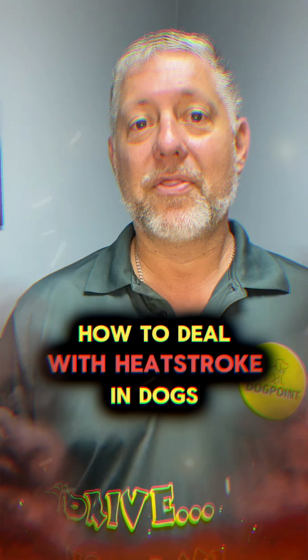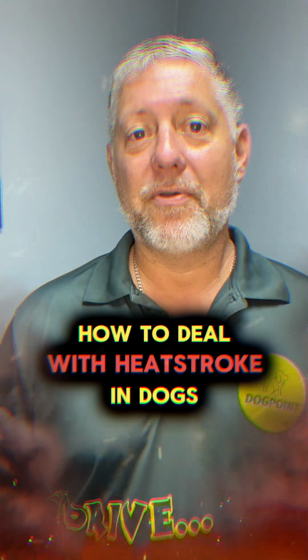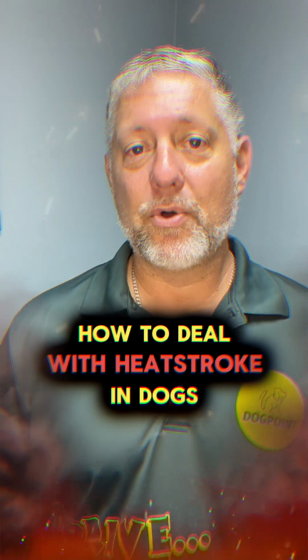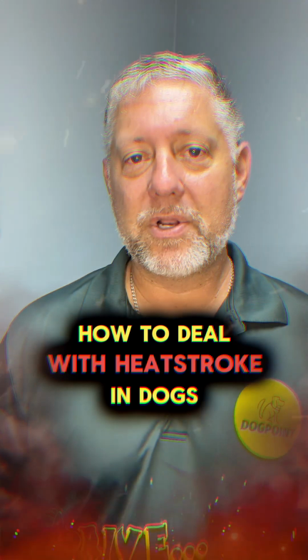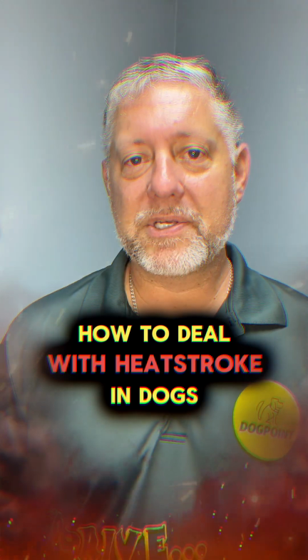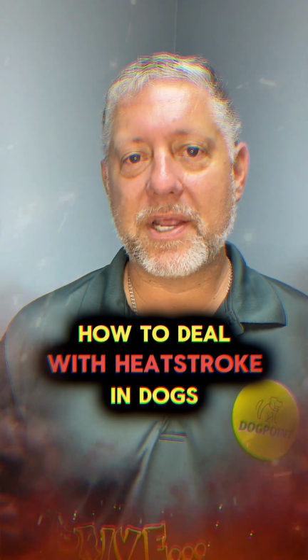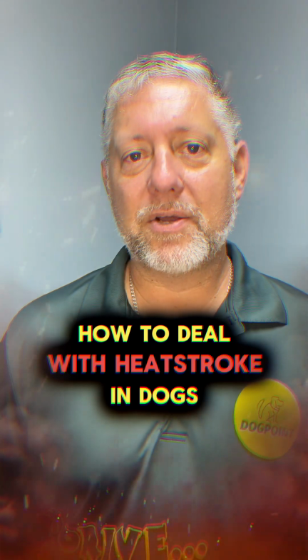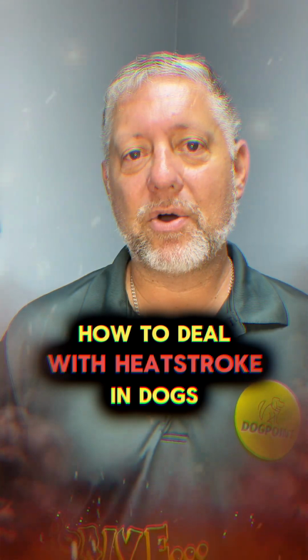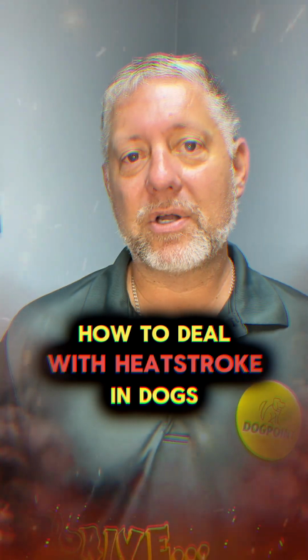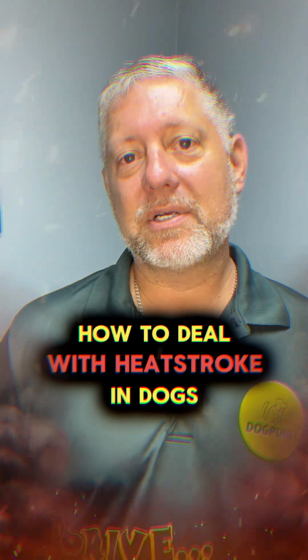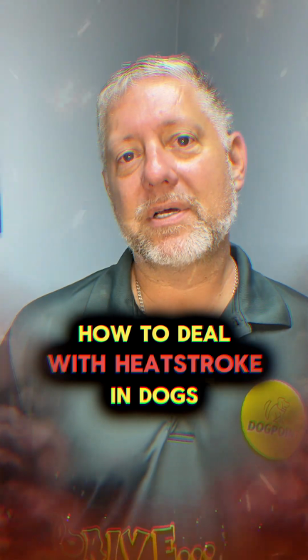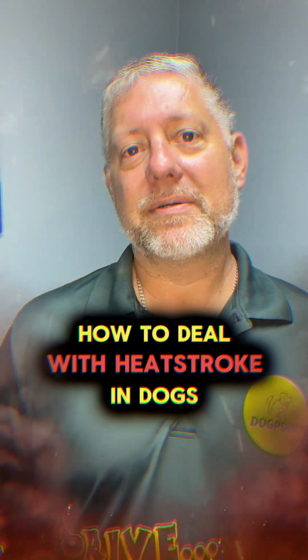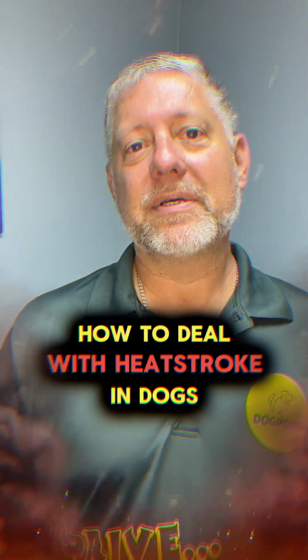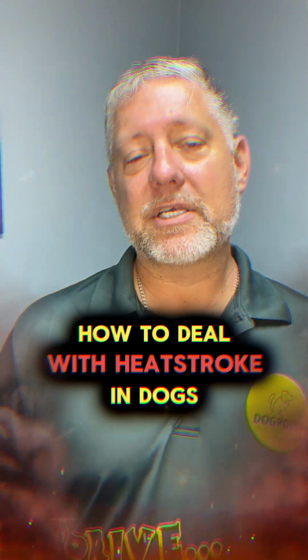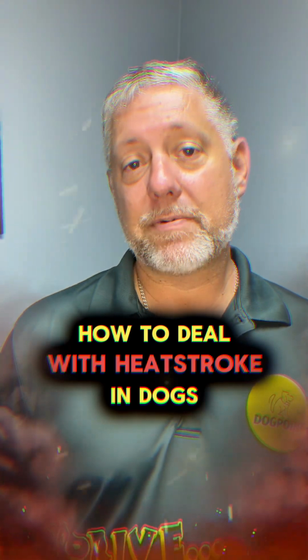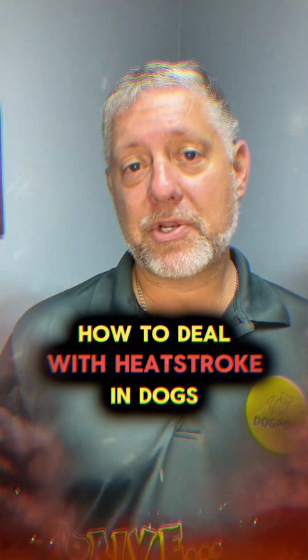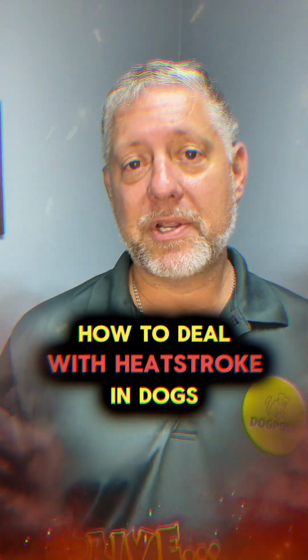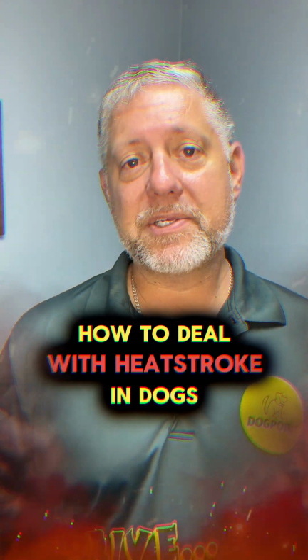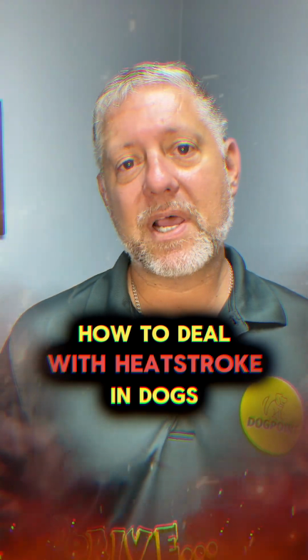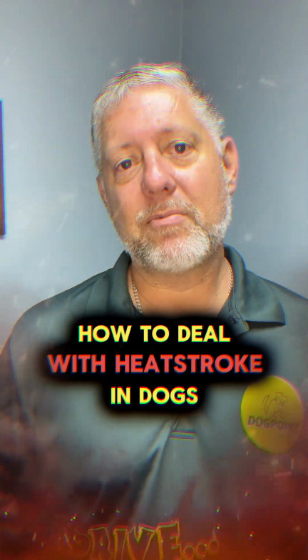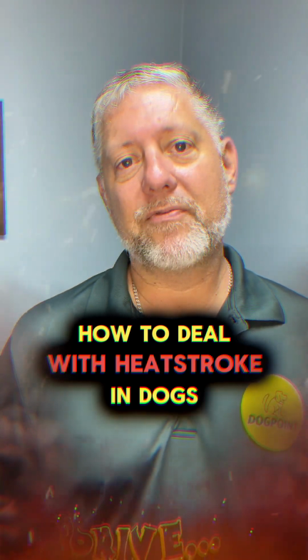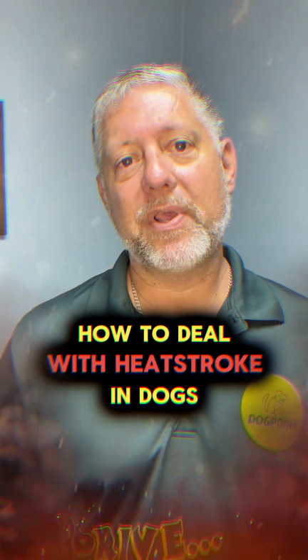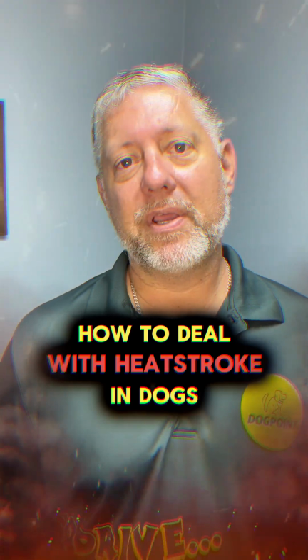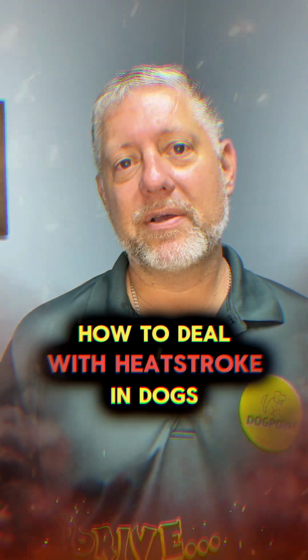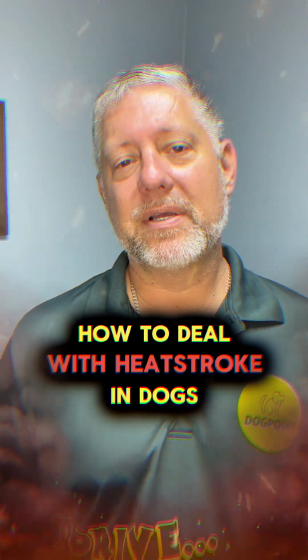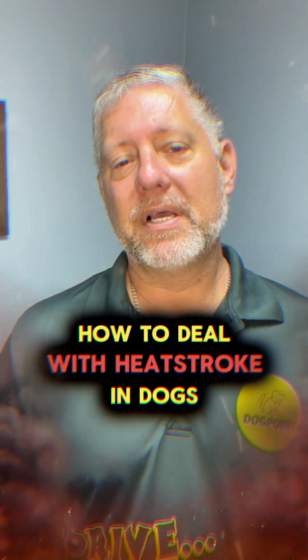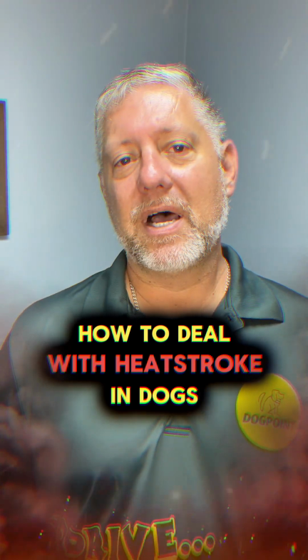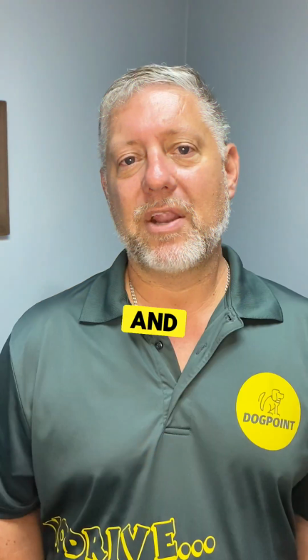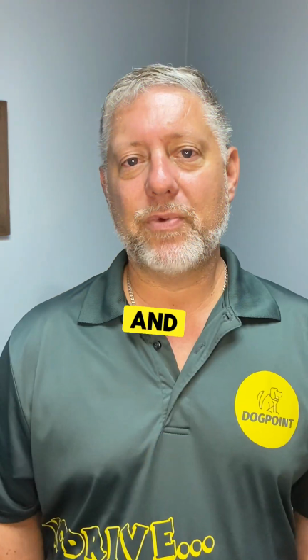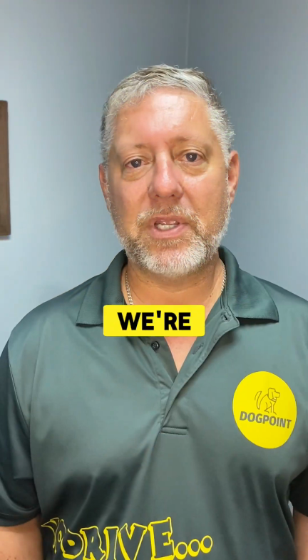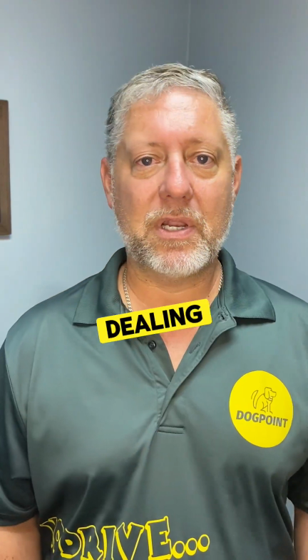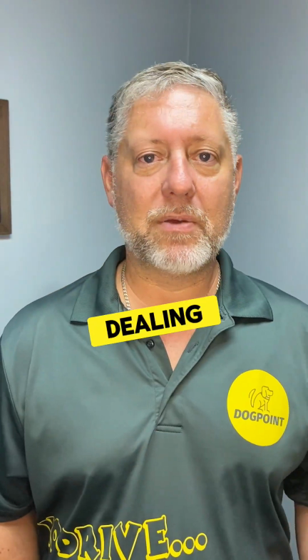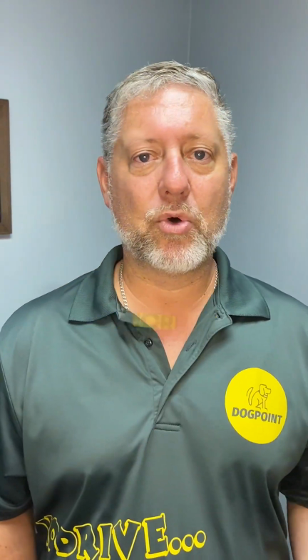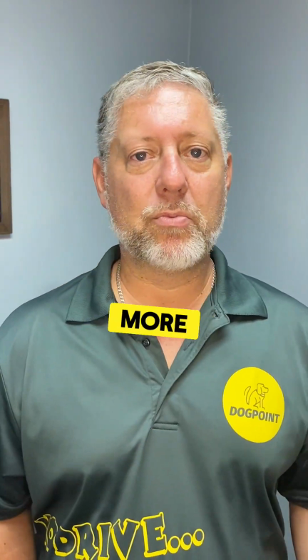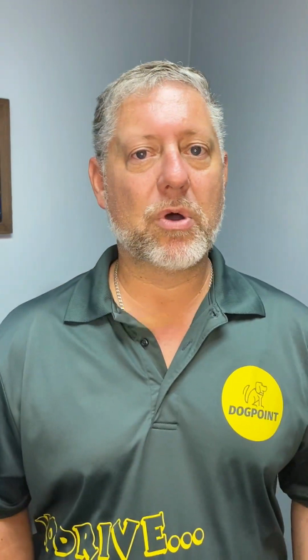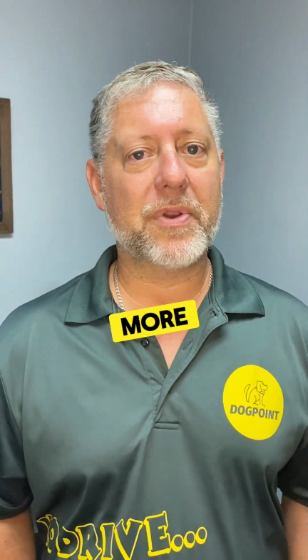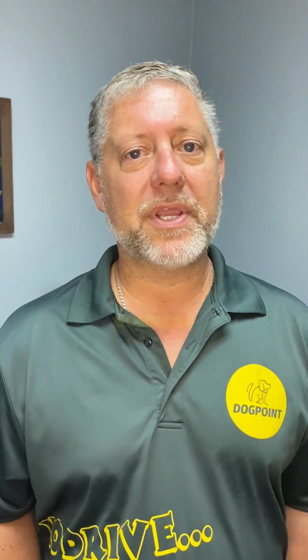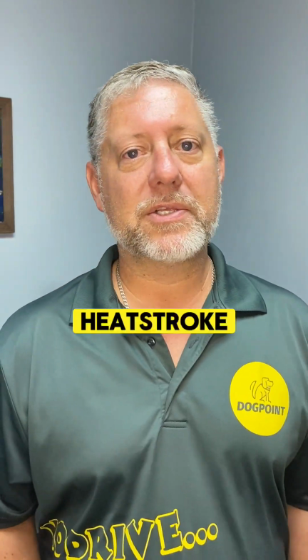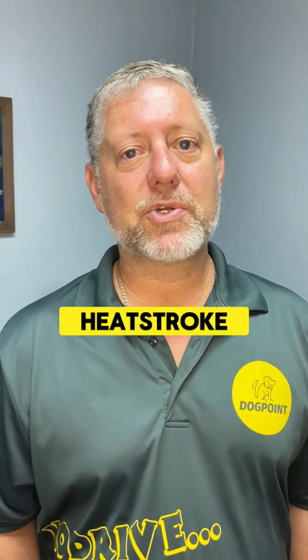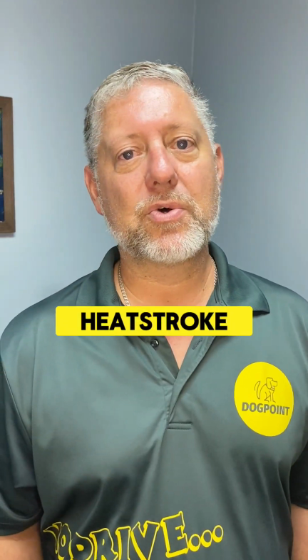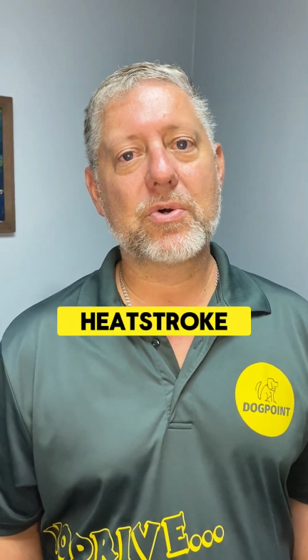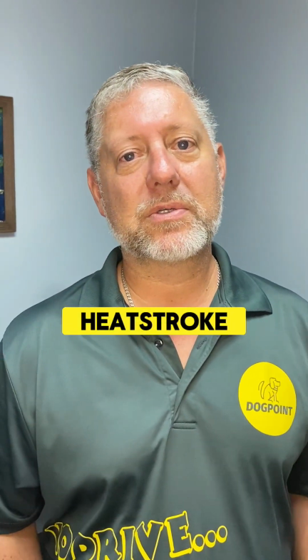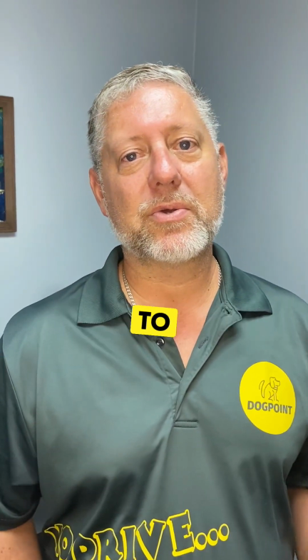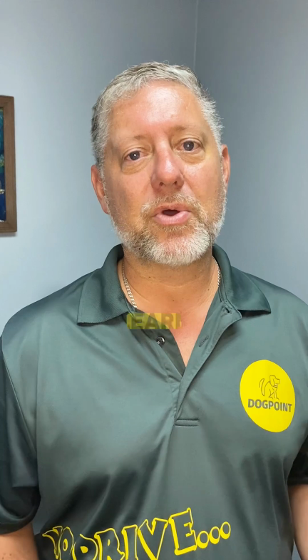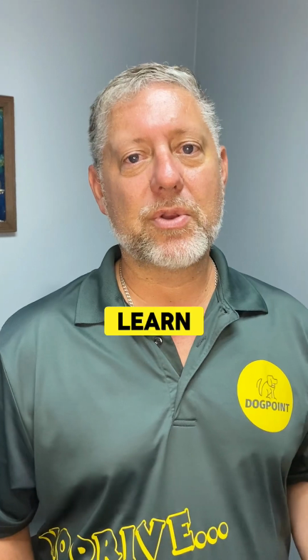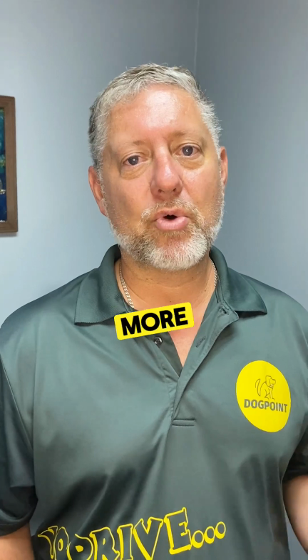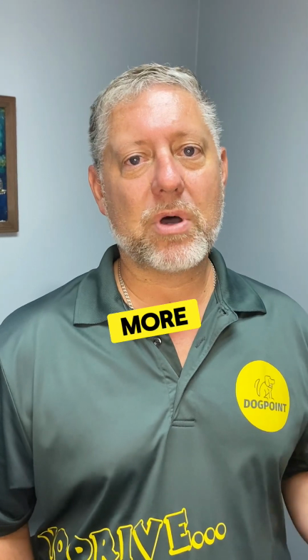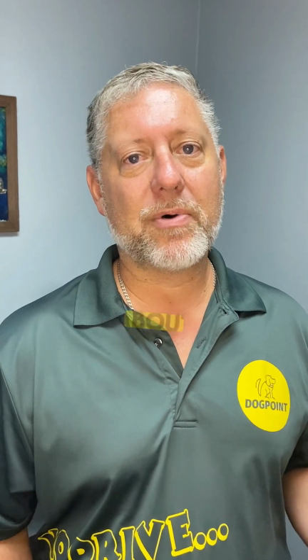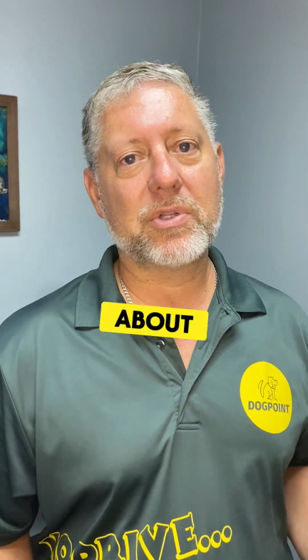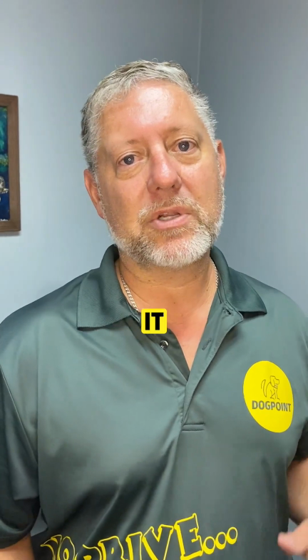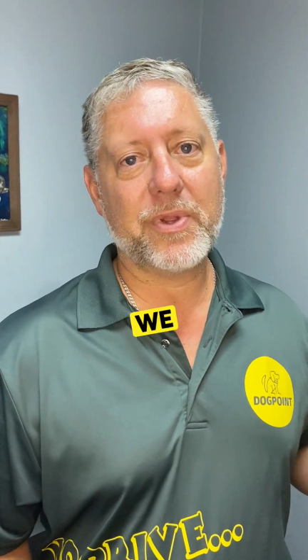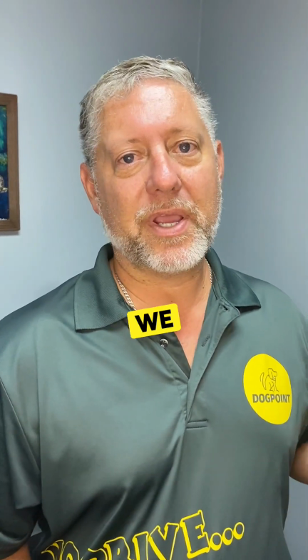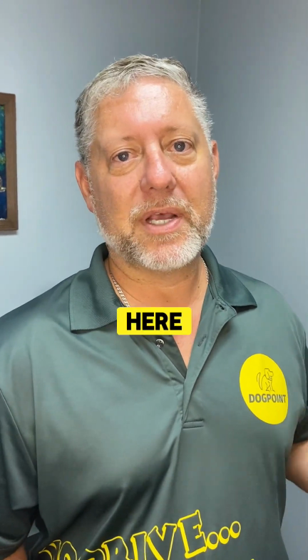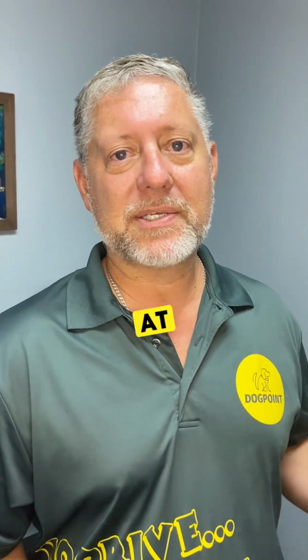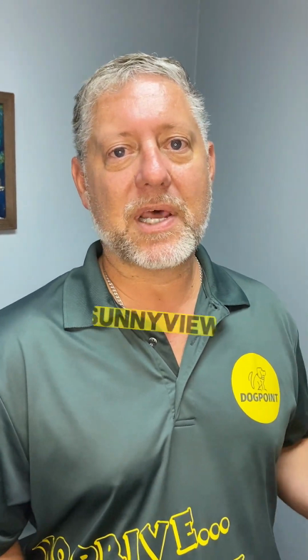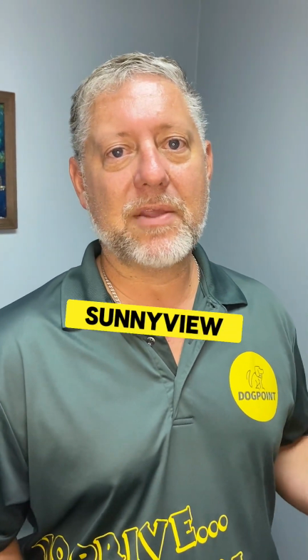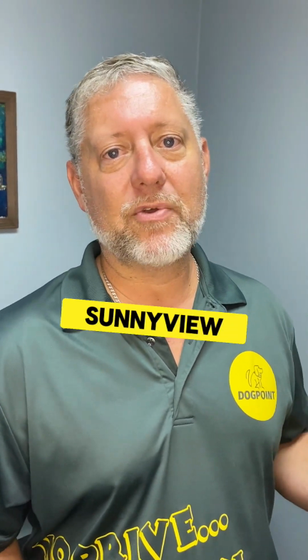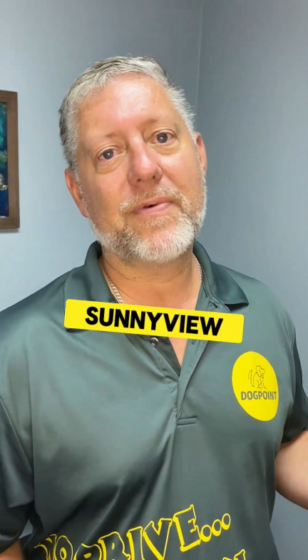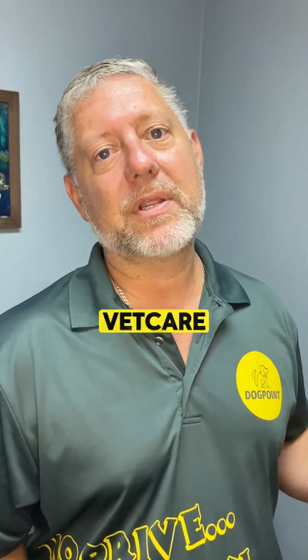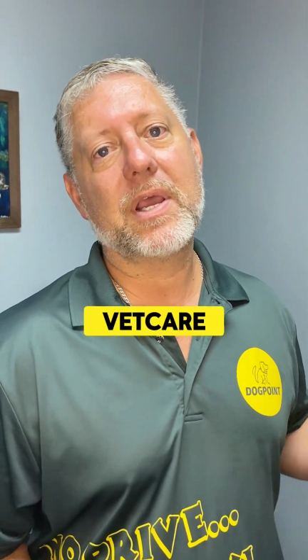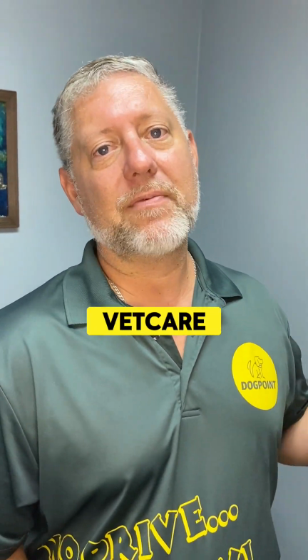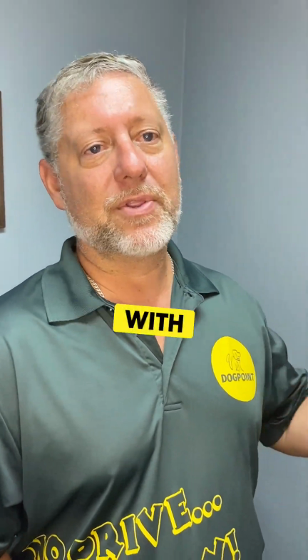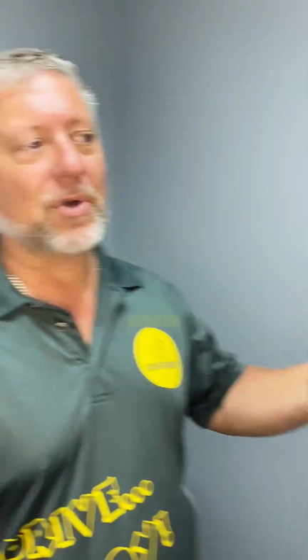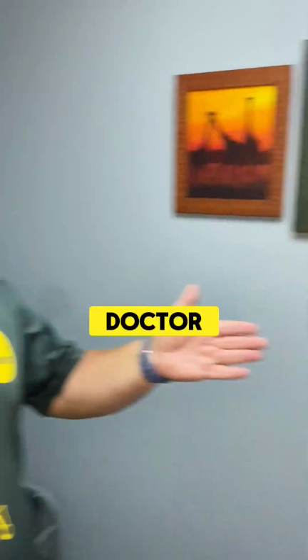The world is getting hotter, especially this time of the year, and we're dealing more and more with heat stroke. To learn more about it, we are here at Sunnyview VetCare with Dr. Sami.